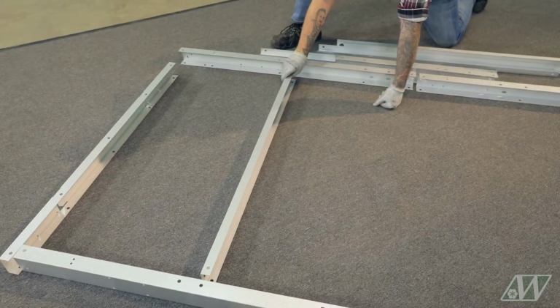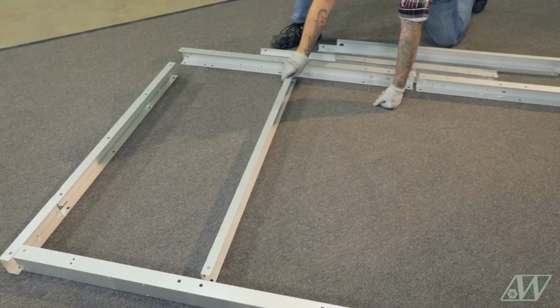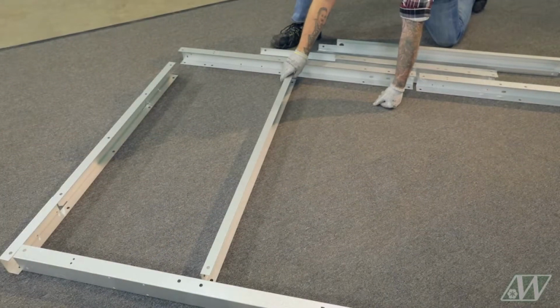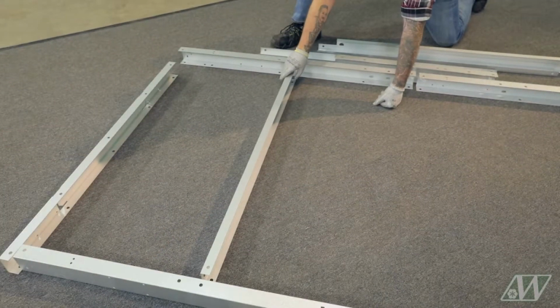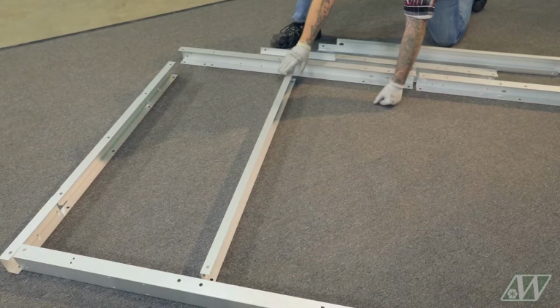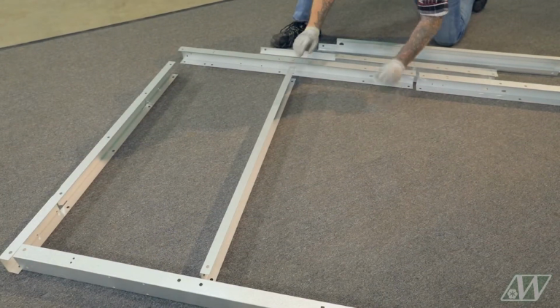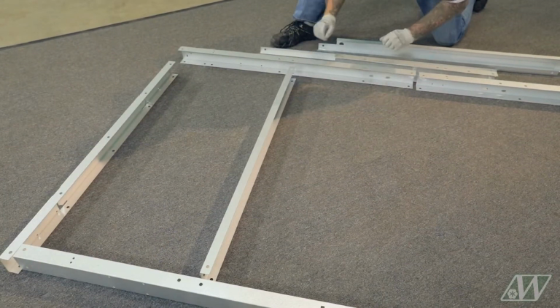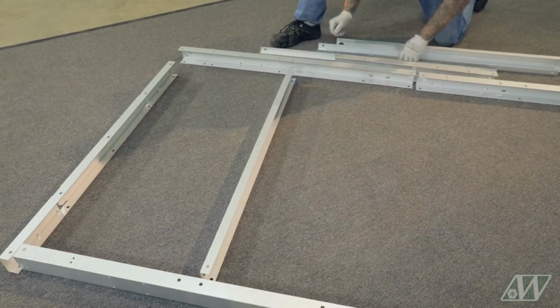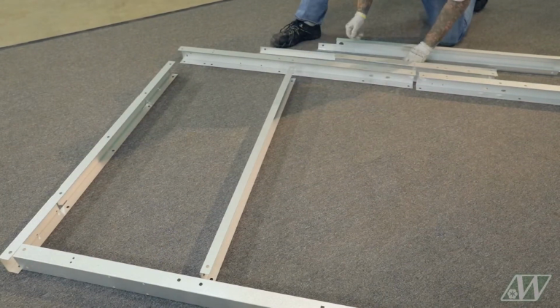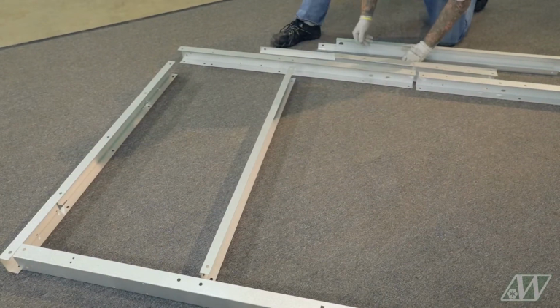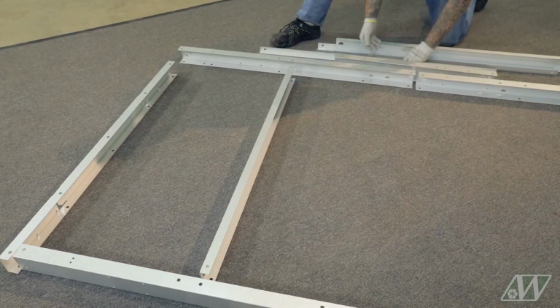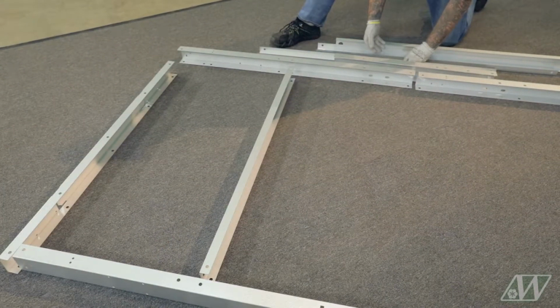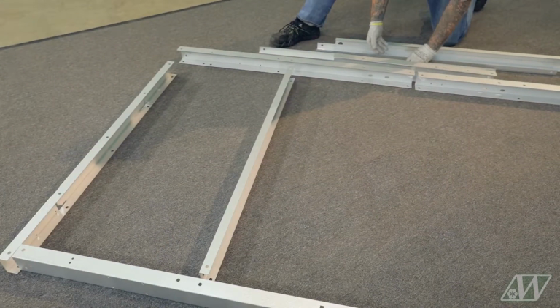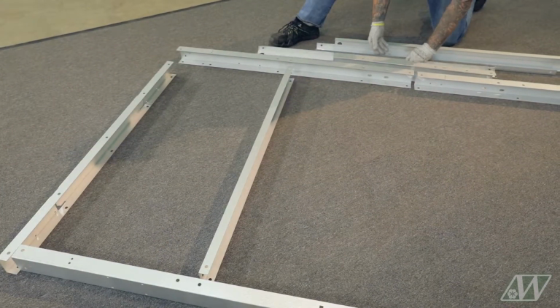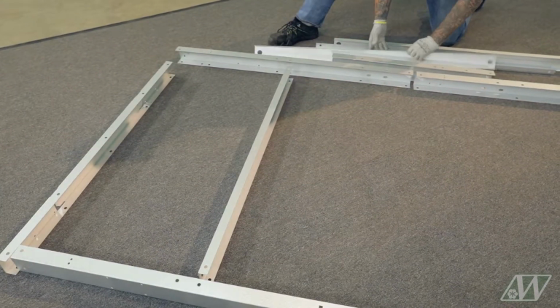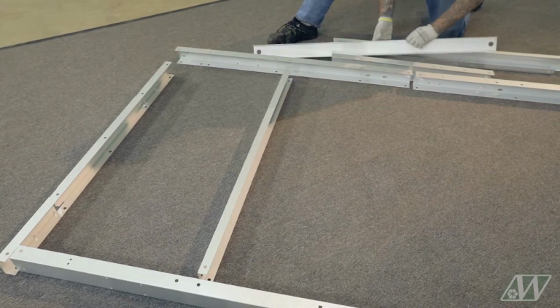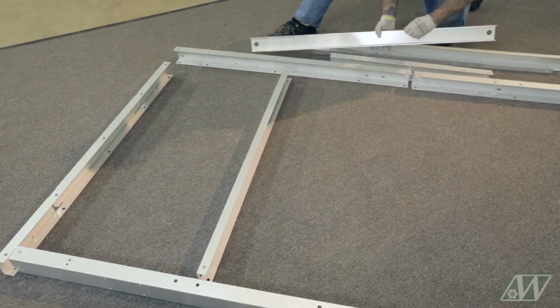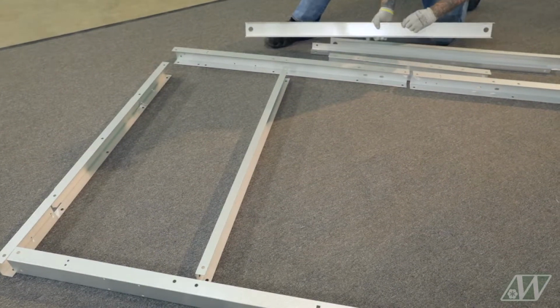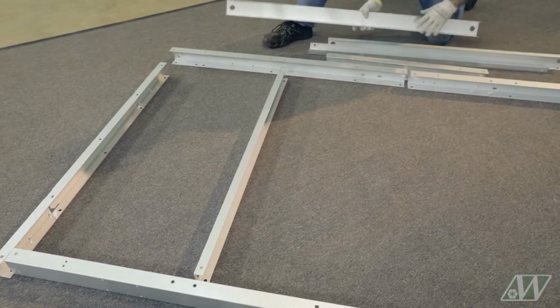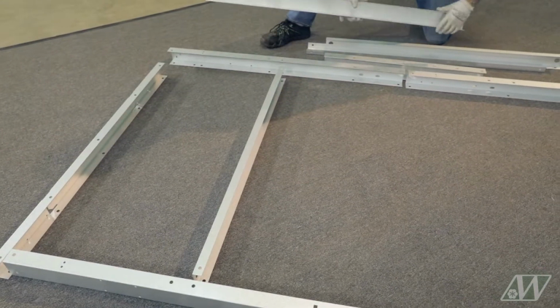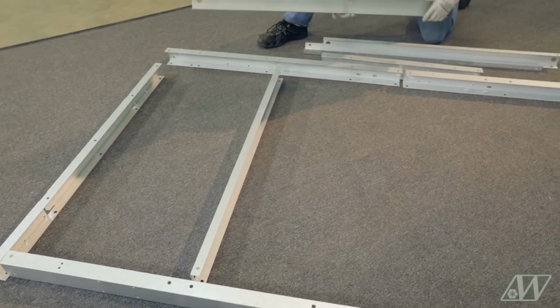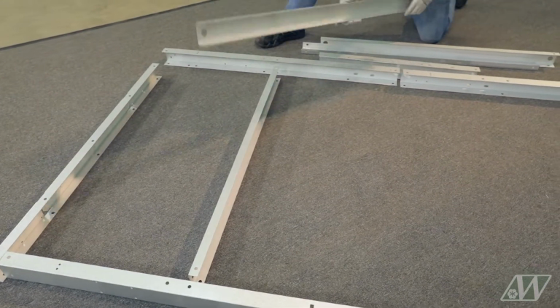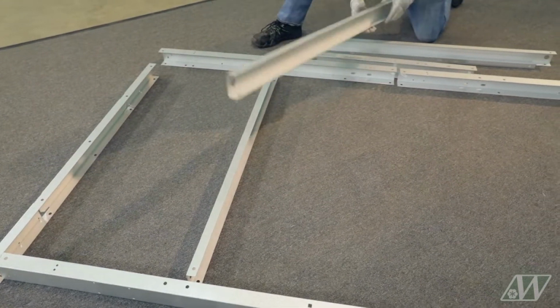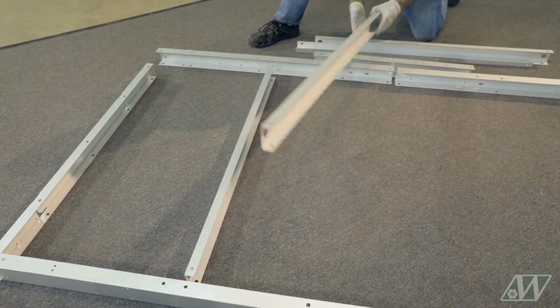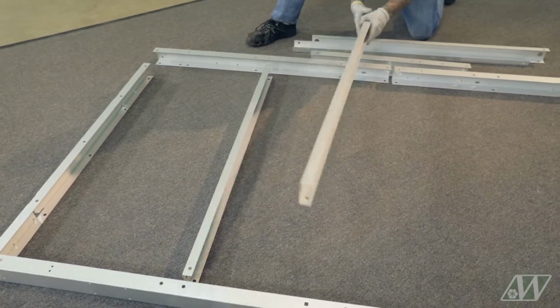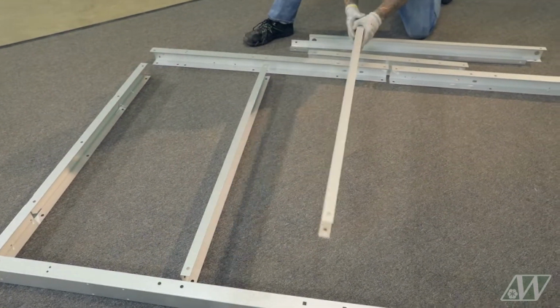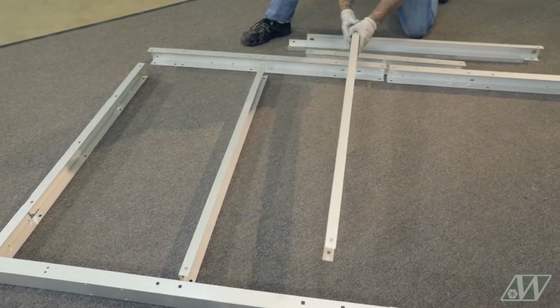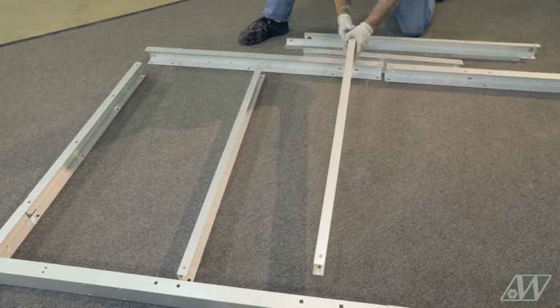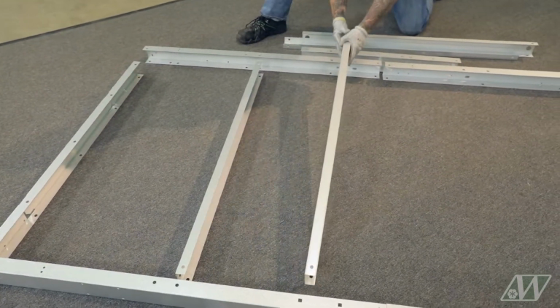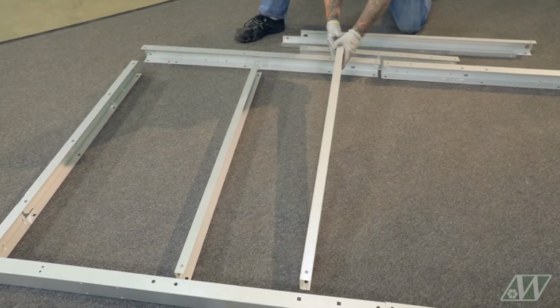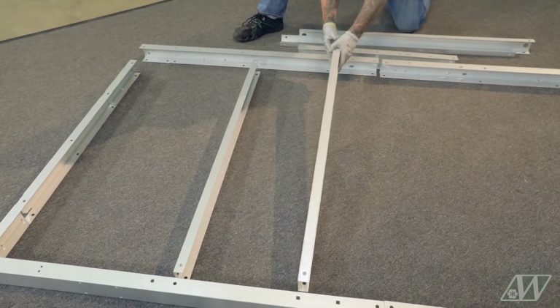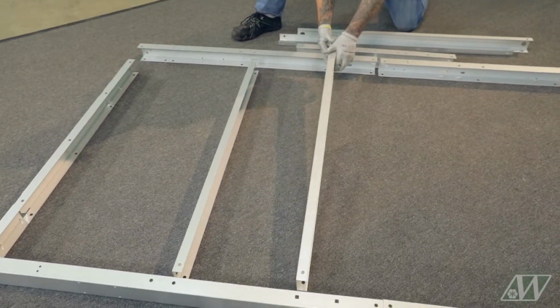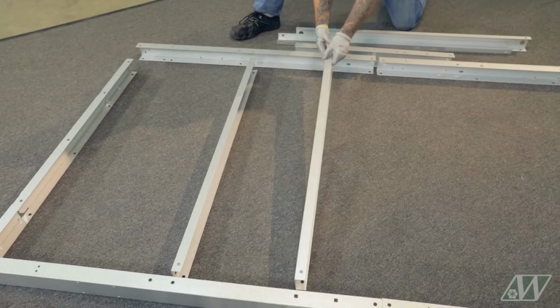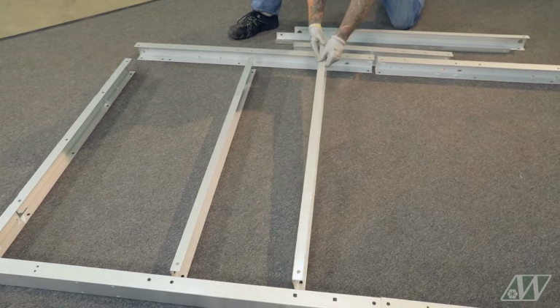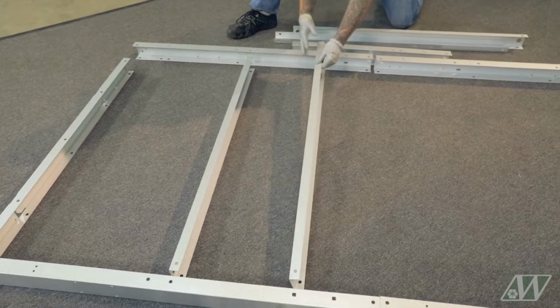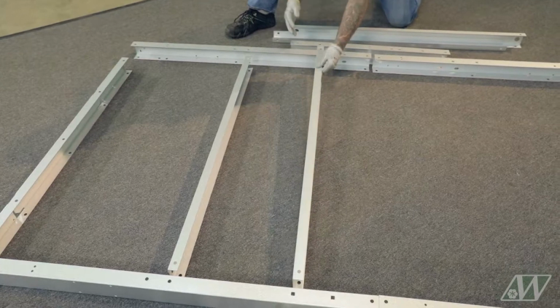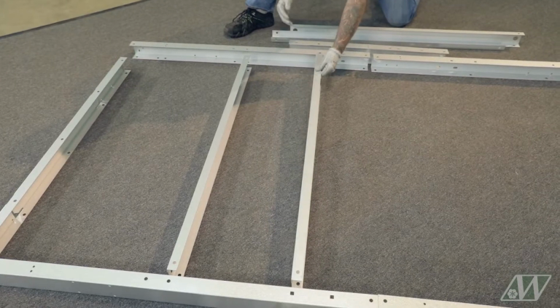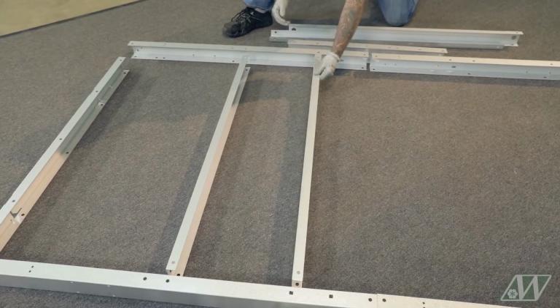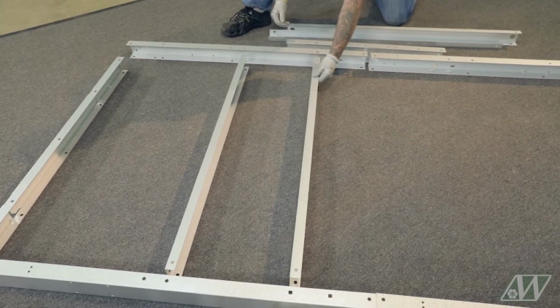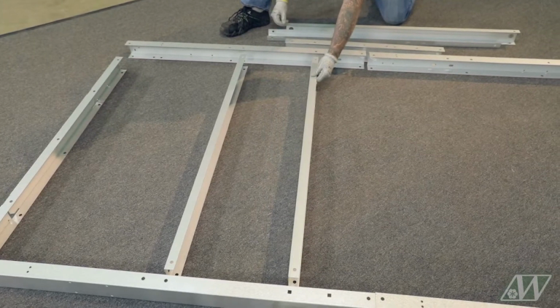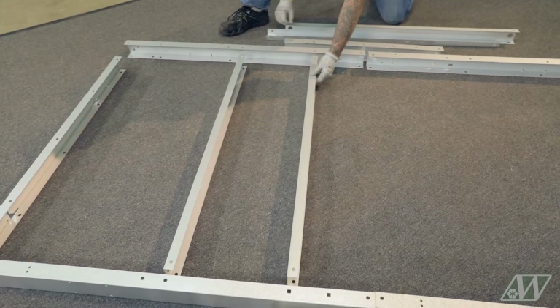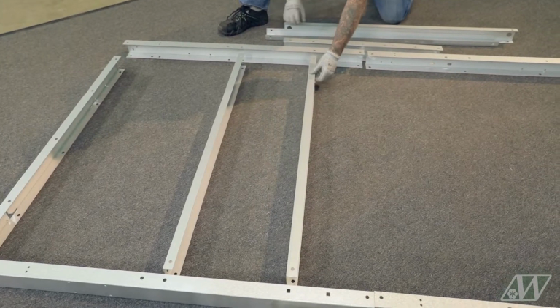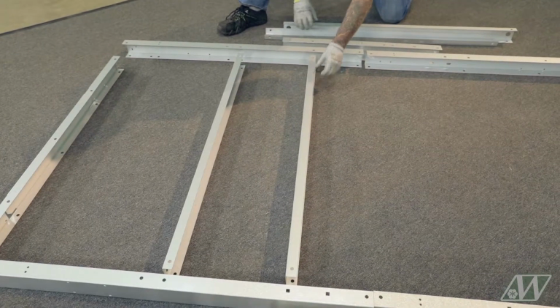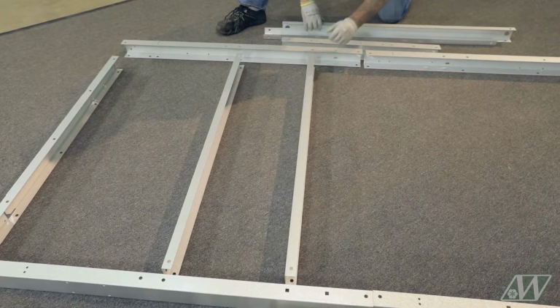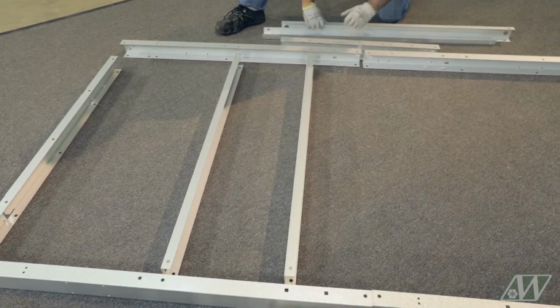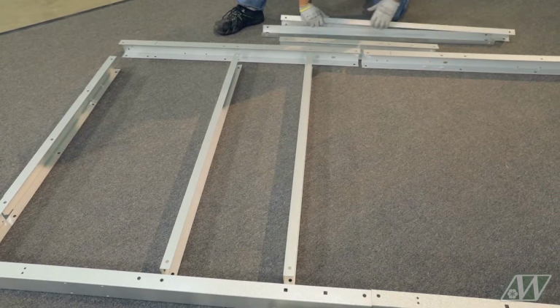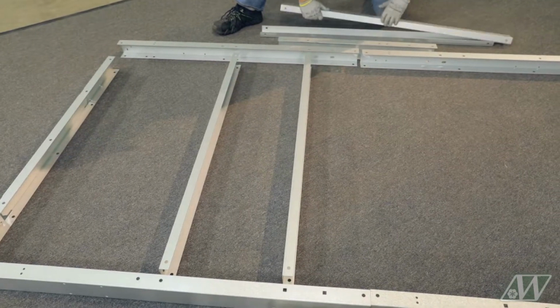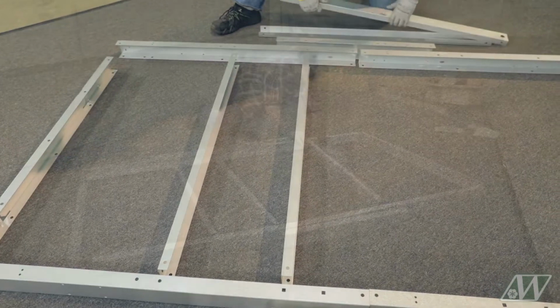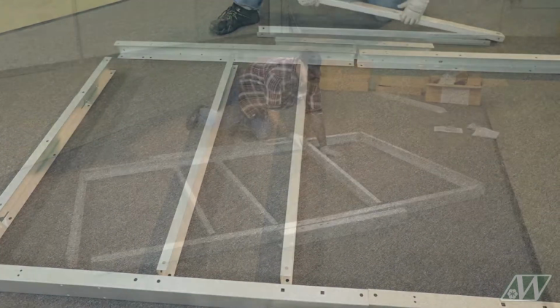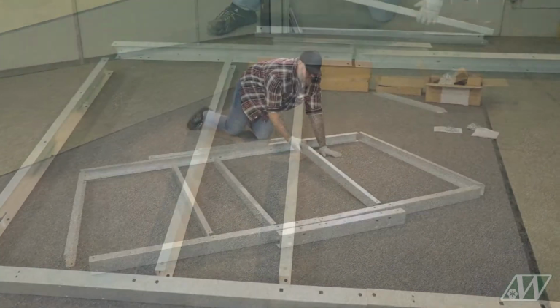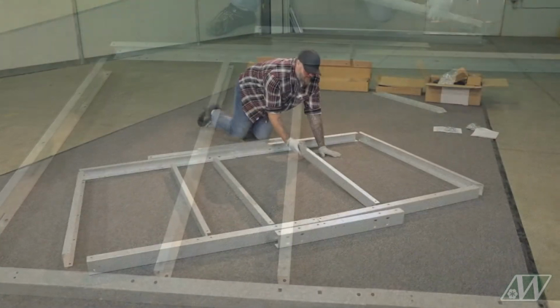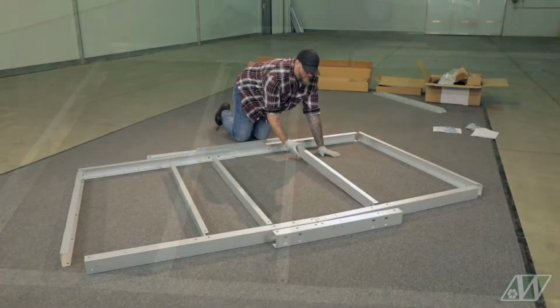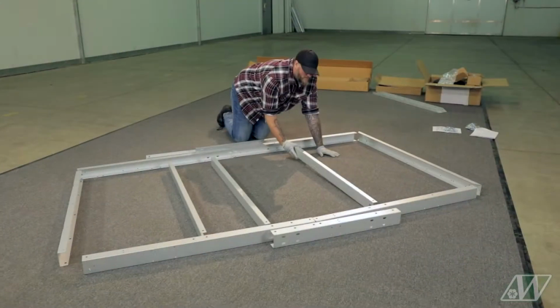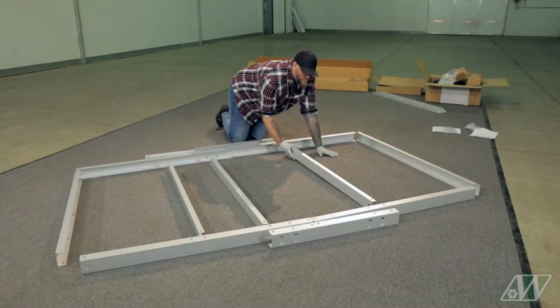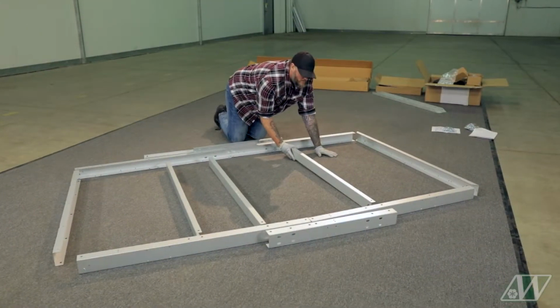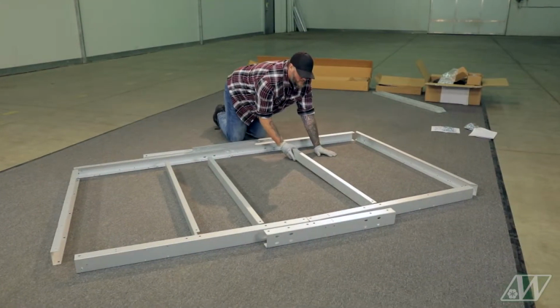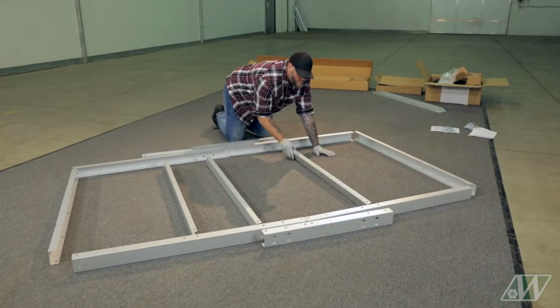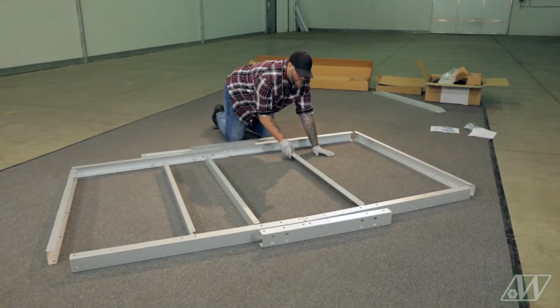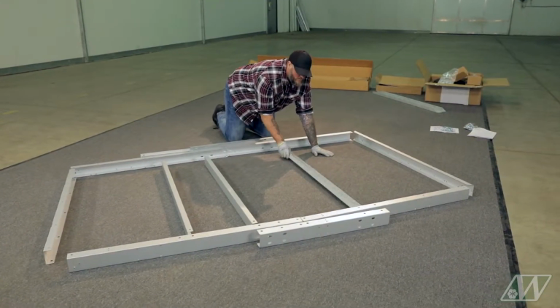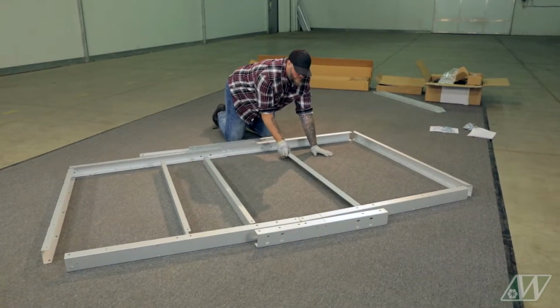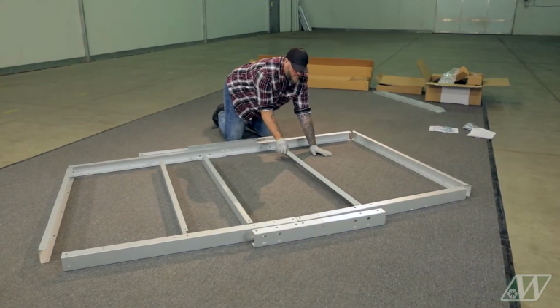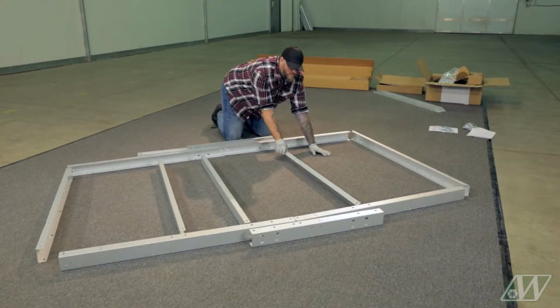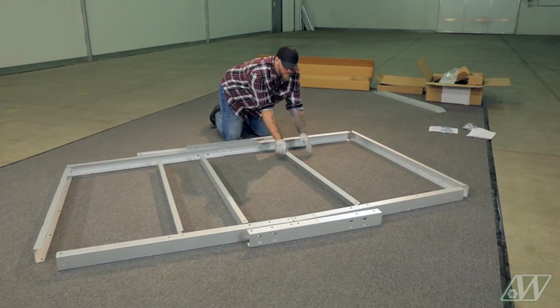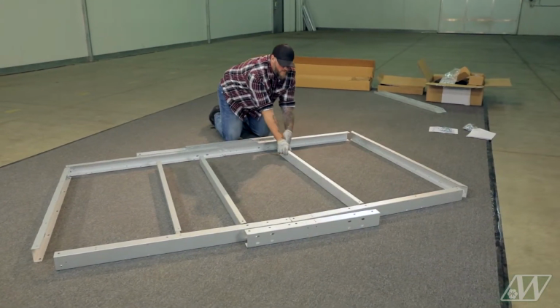Take the four cross channels and place them in the center of the frame with the opening facing the rear of the trailer.